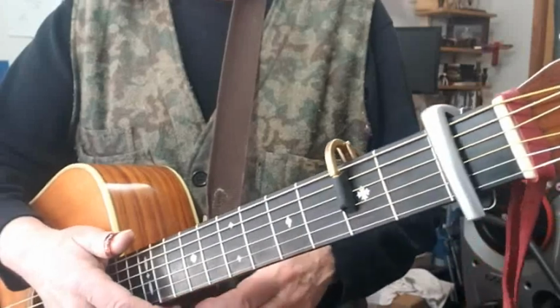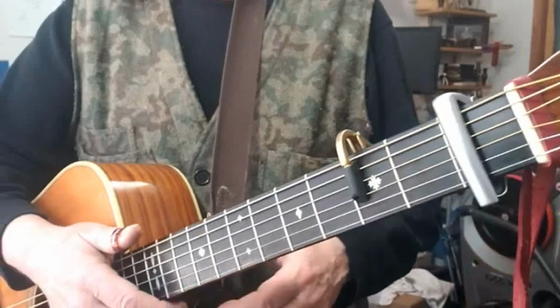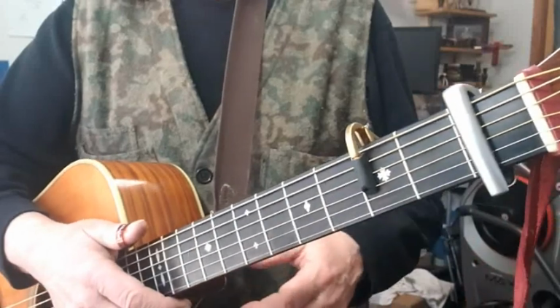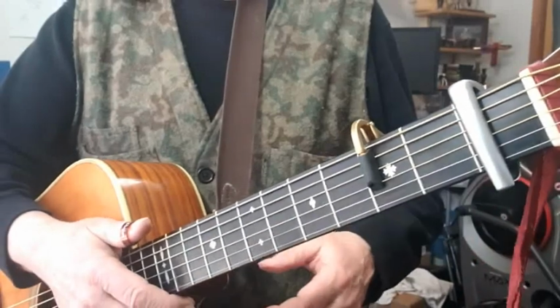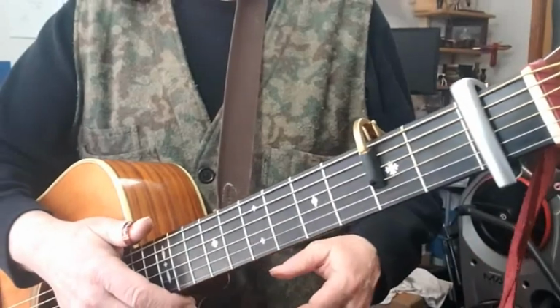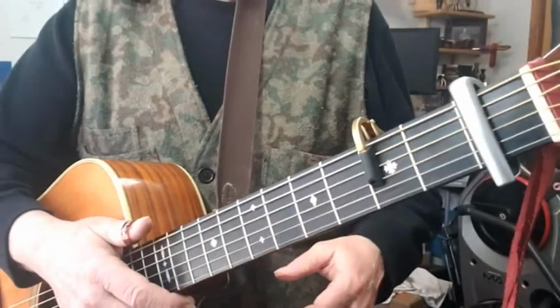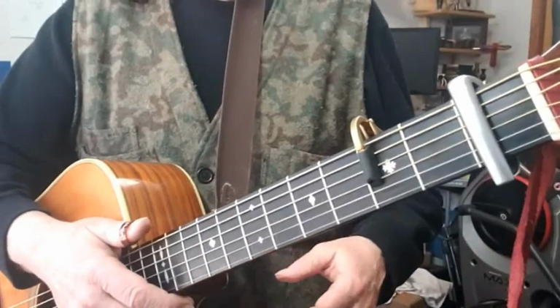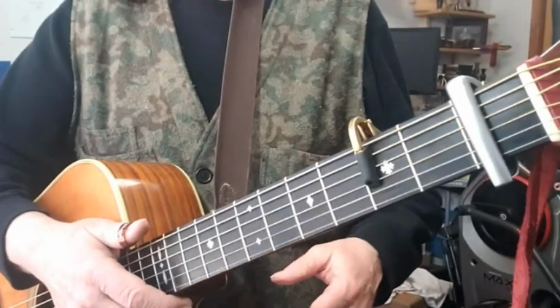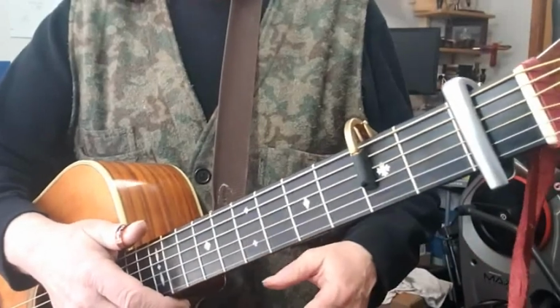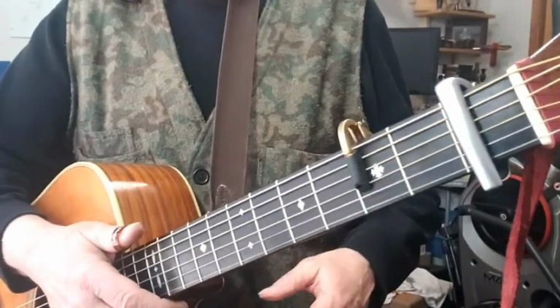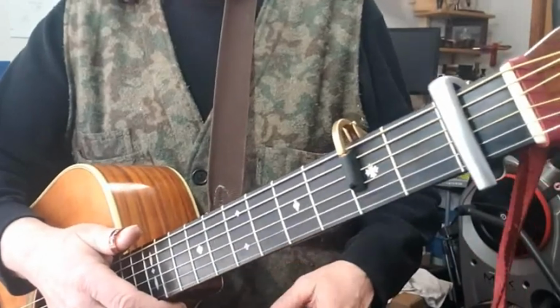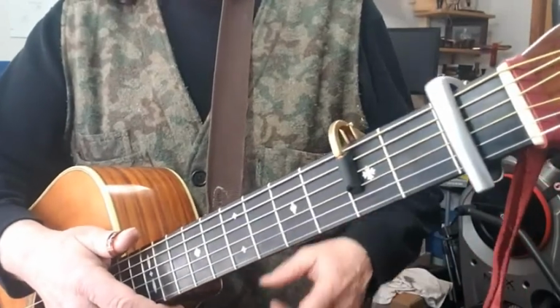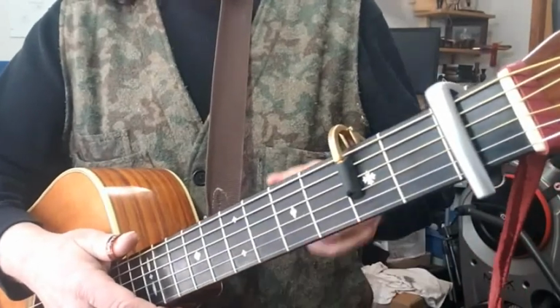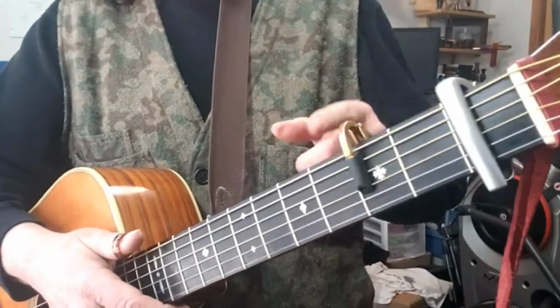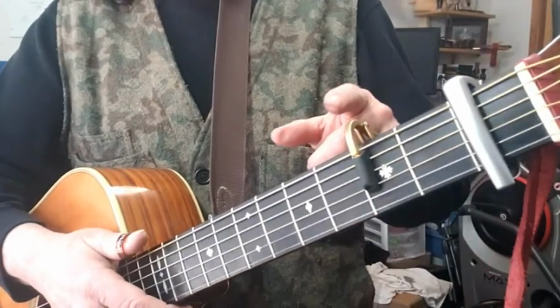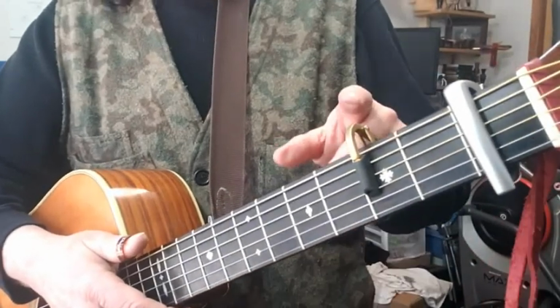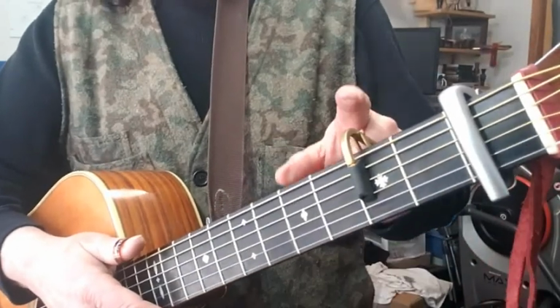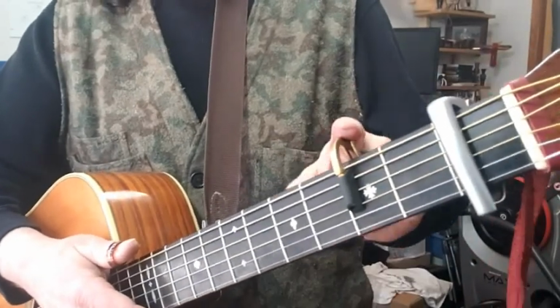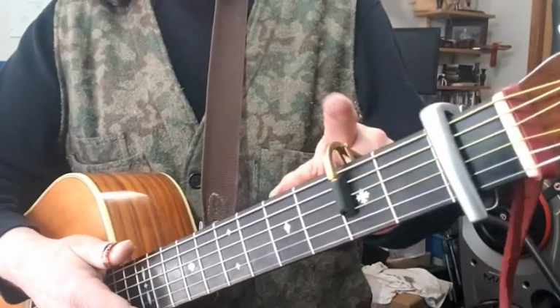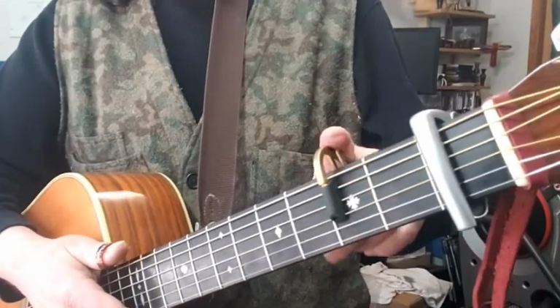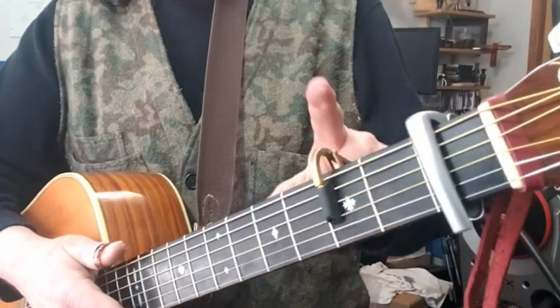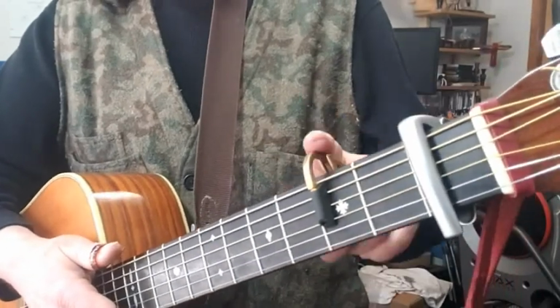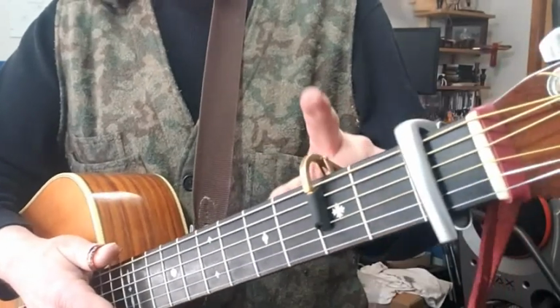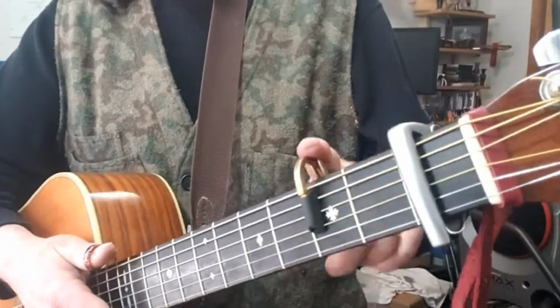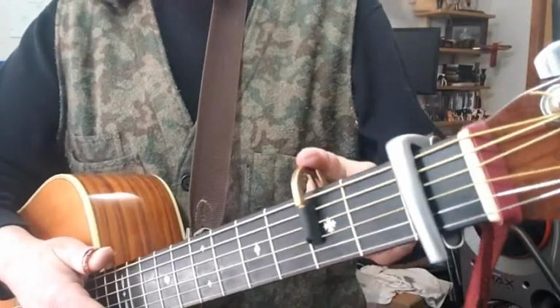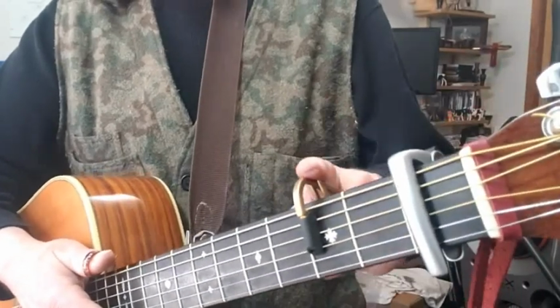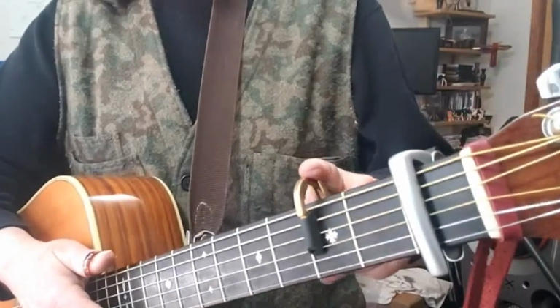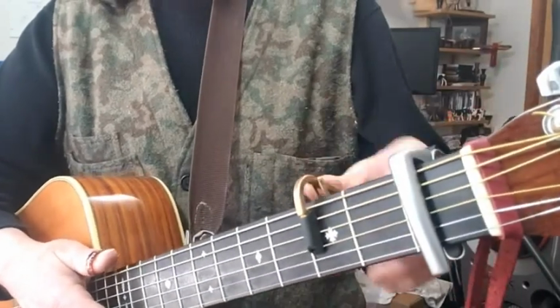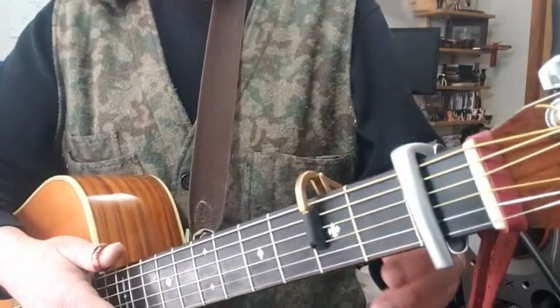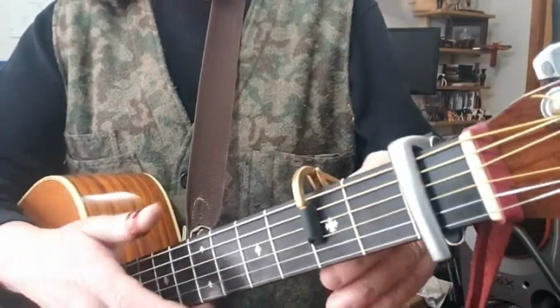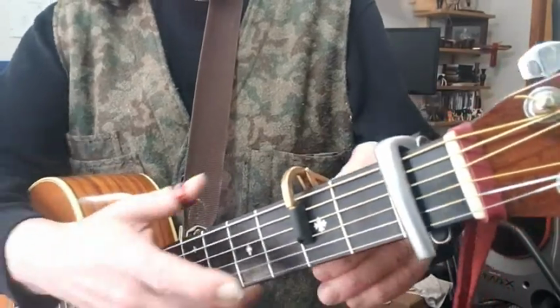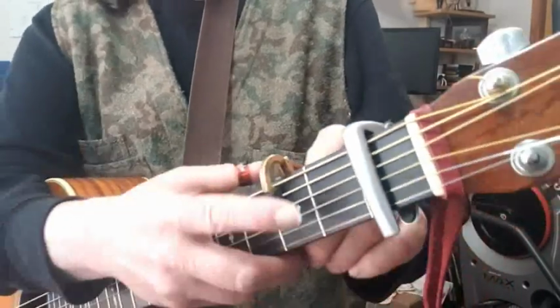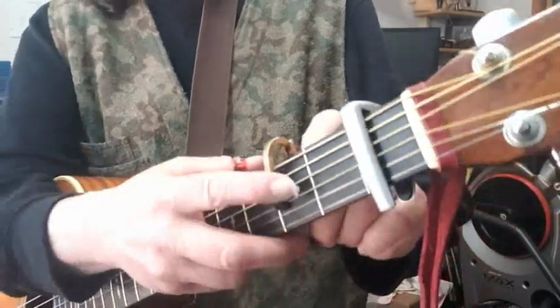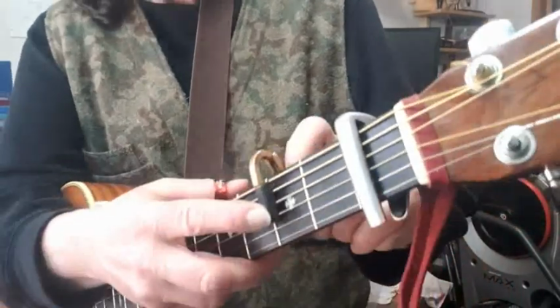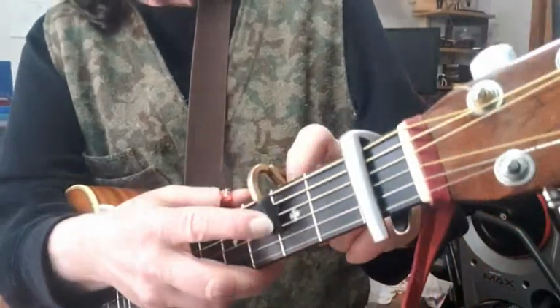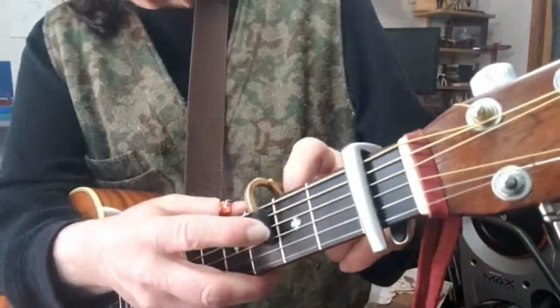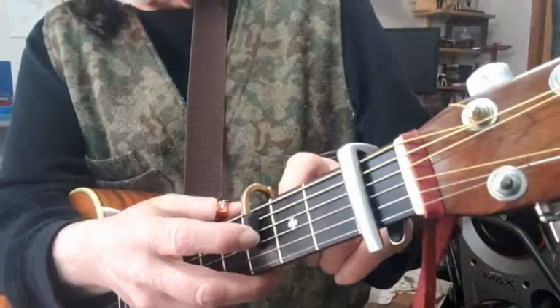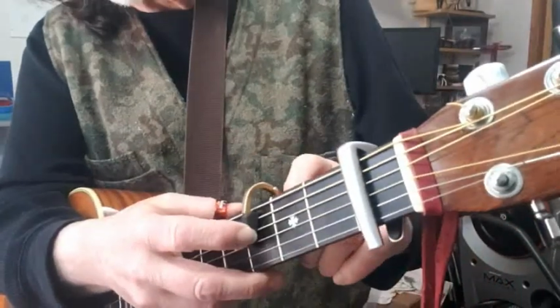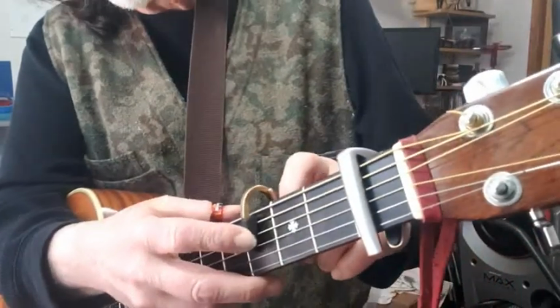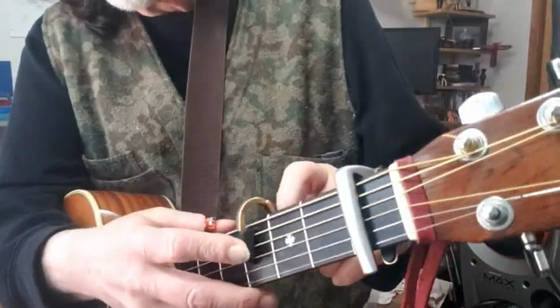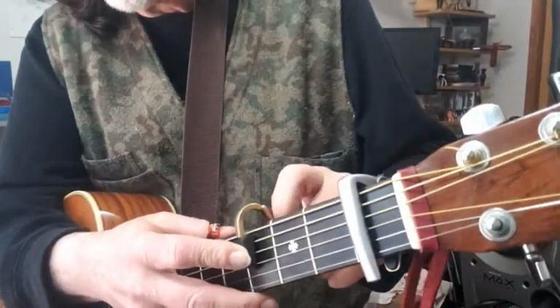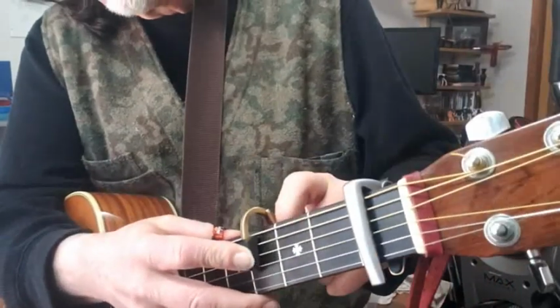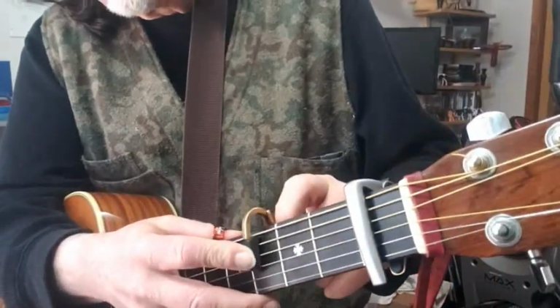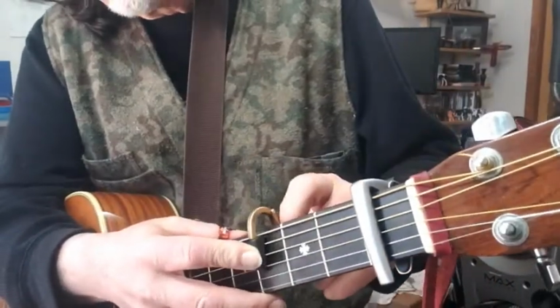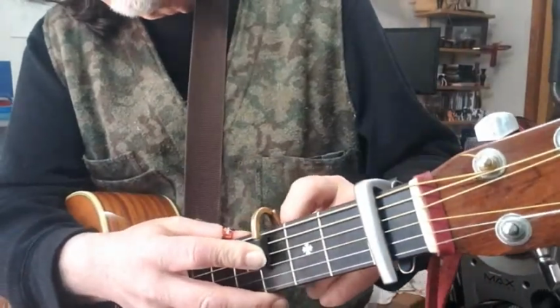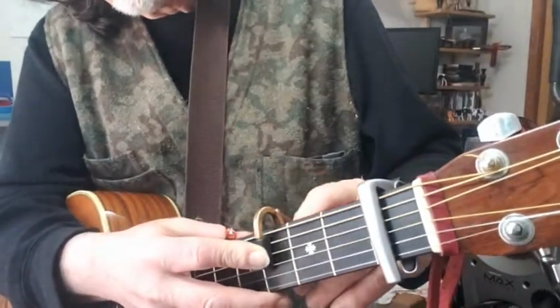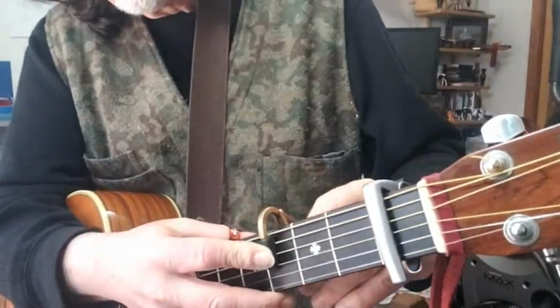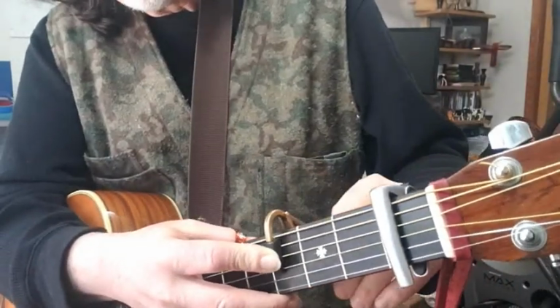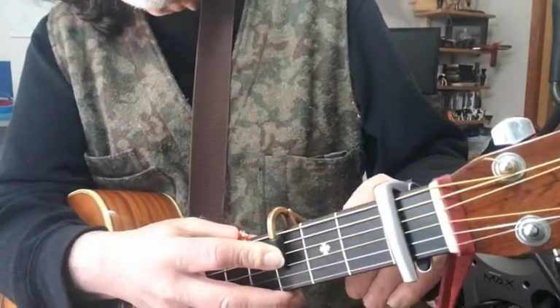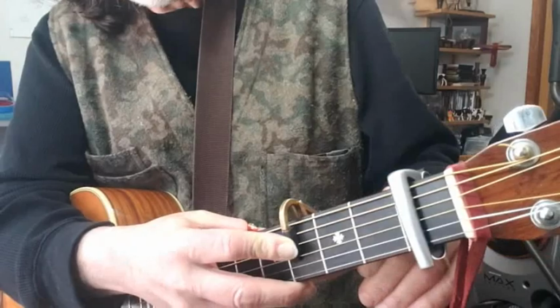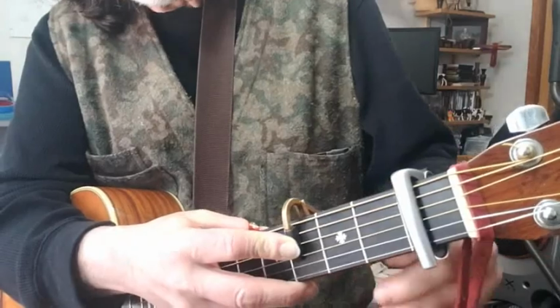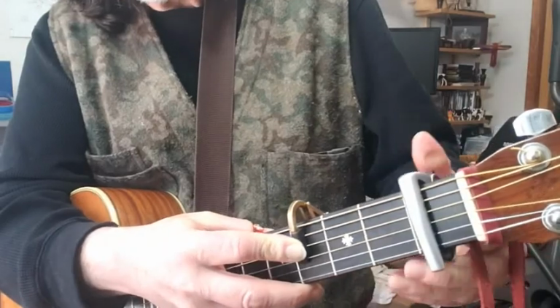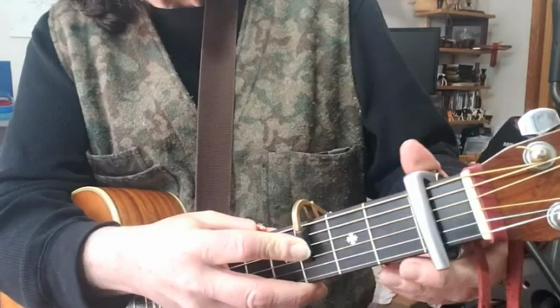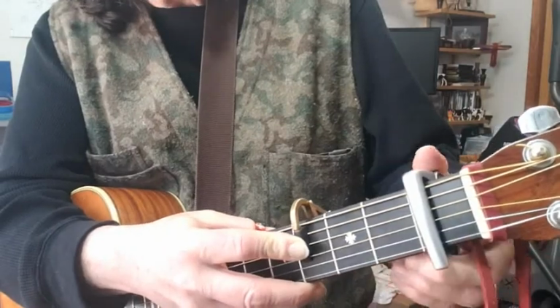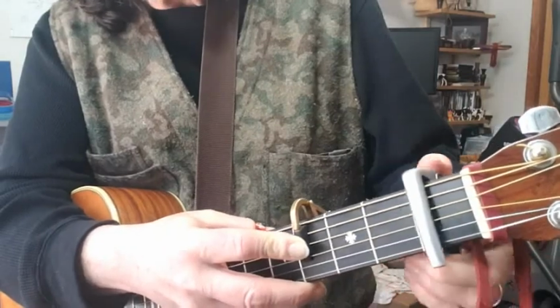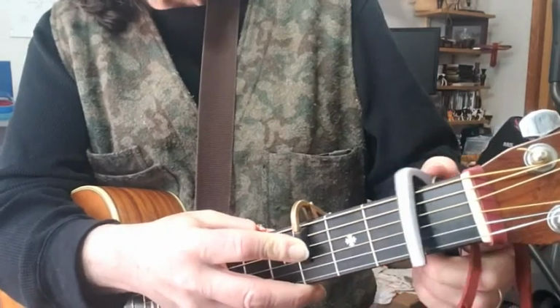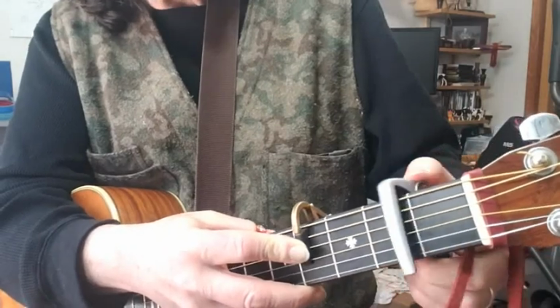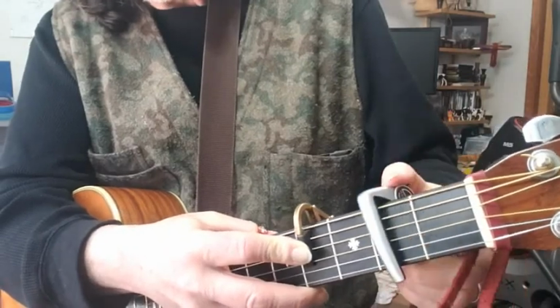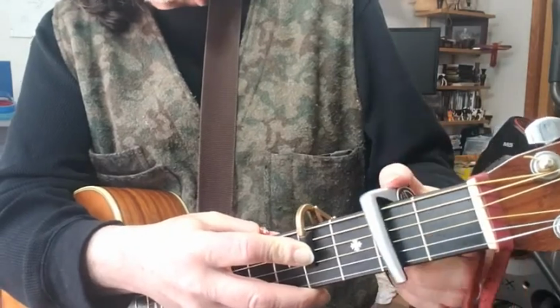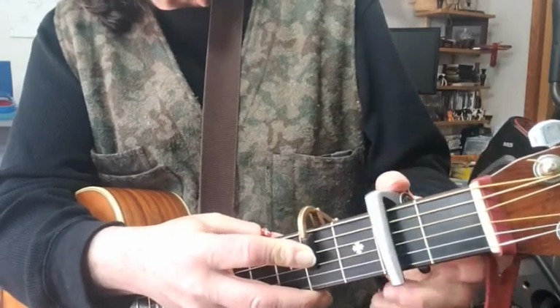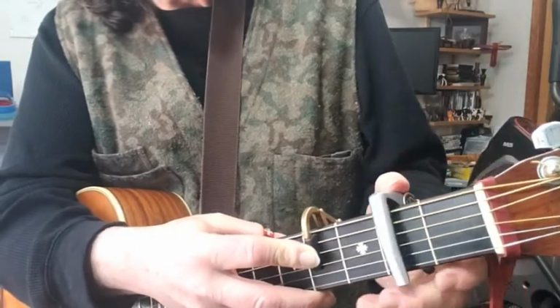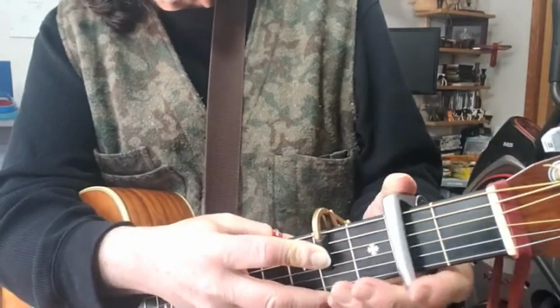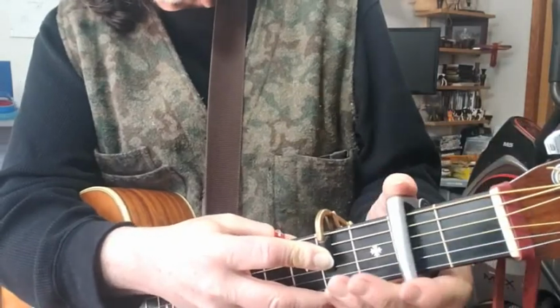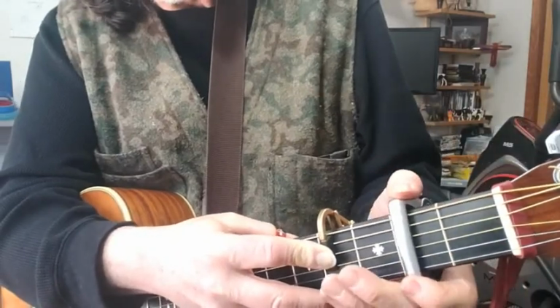Let's slide it up to F, F sharp — for the heck of it, why not.